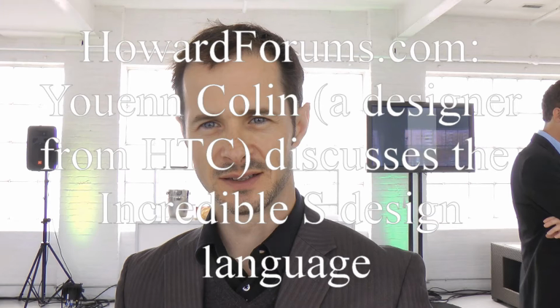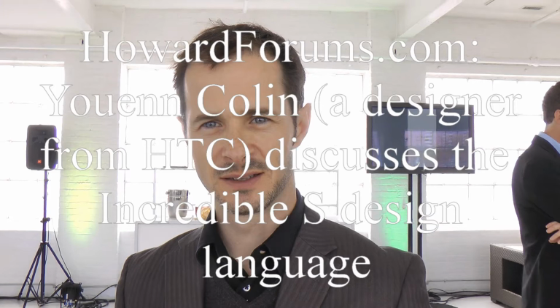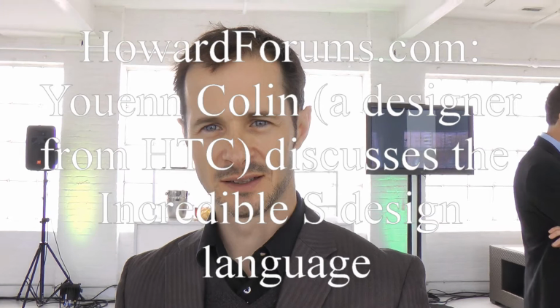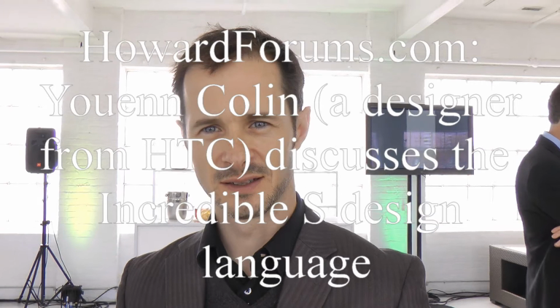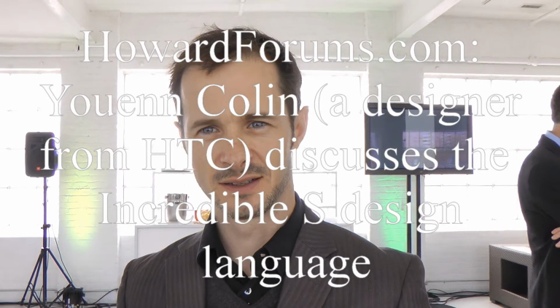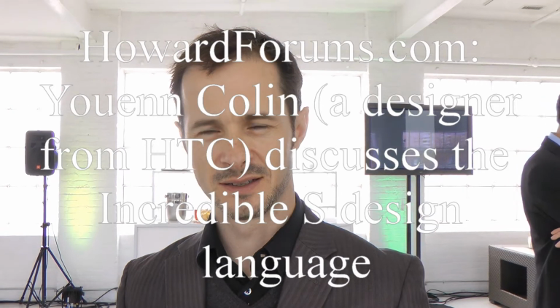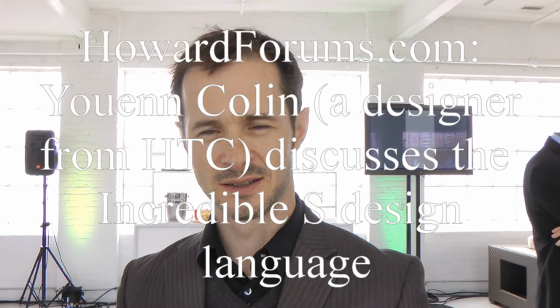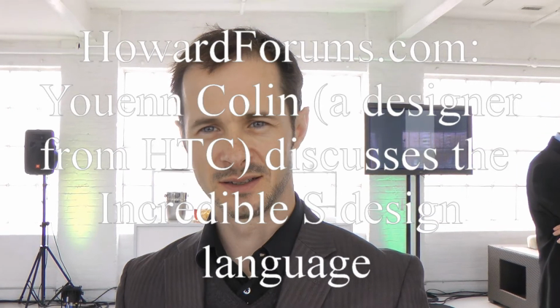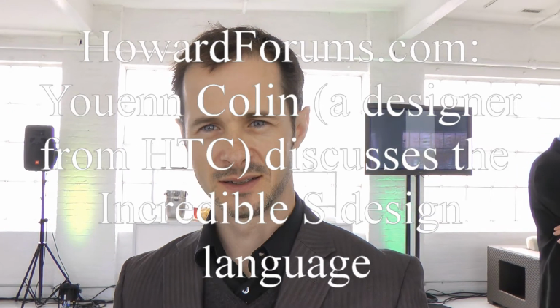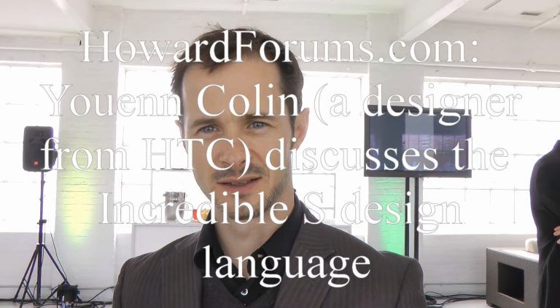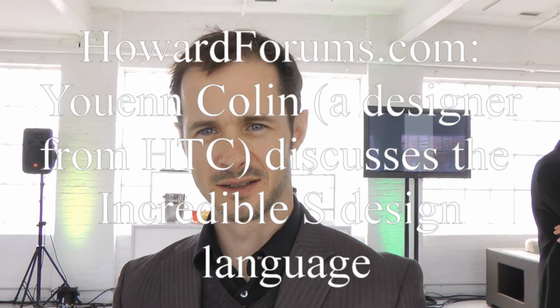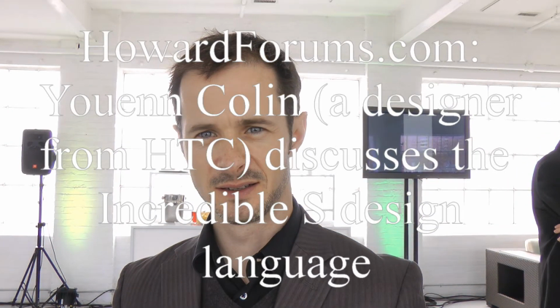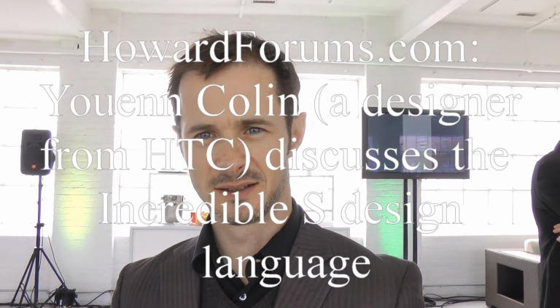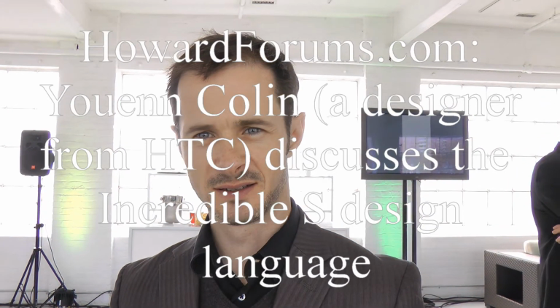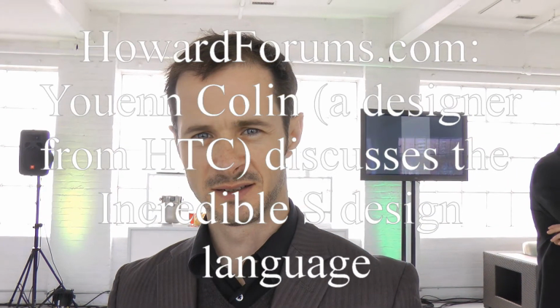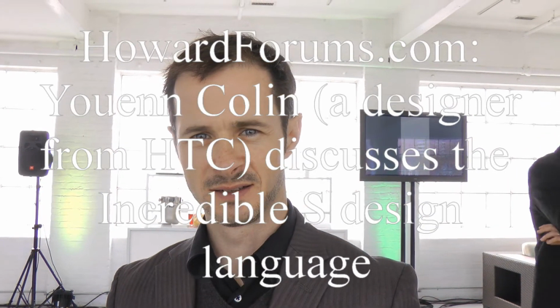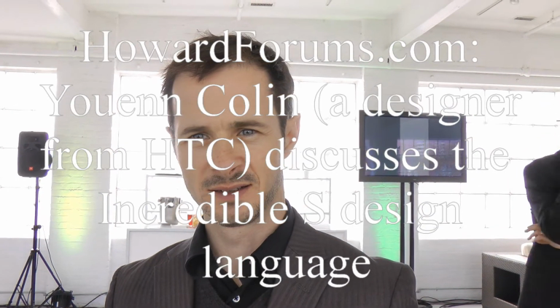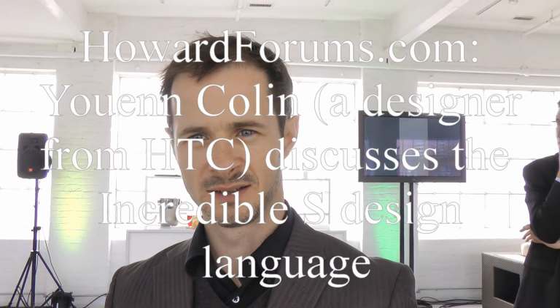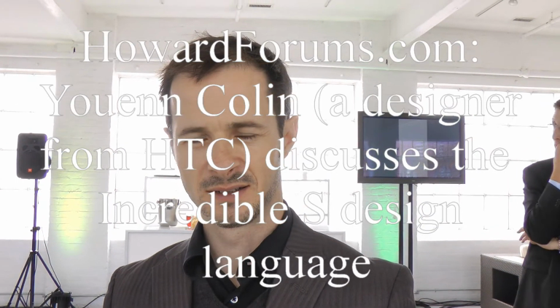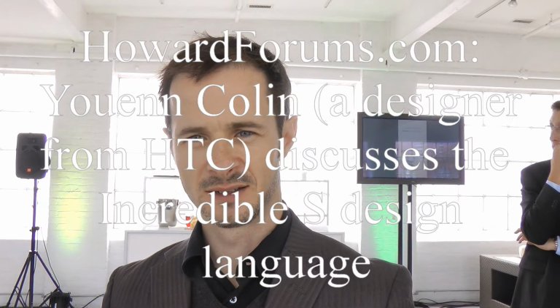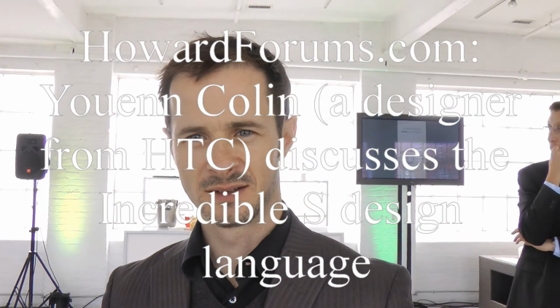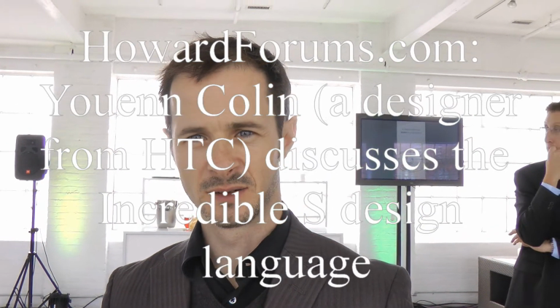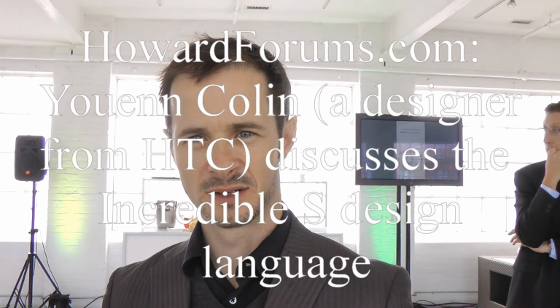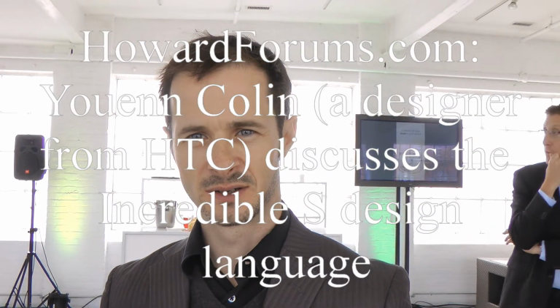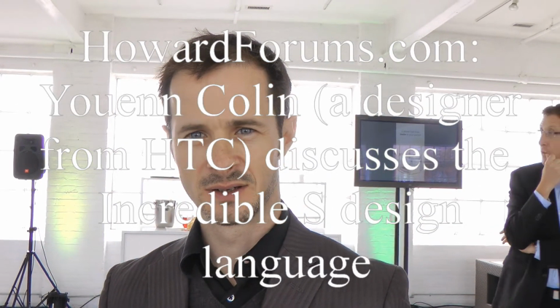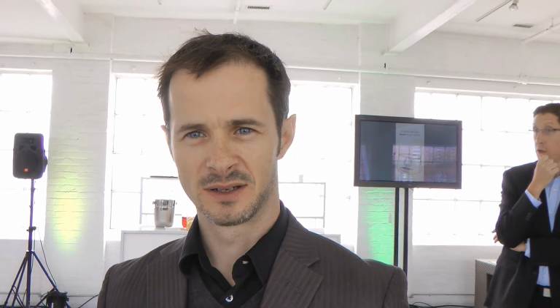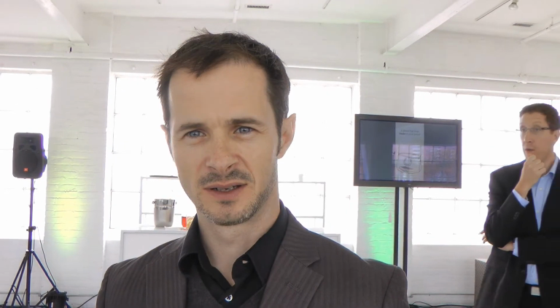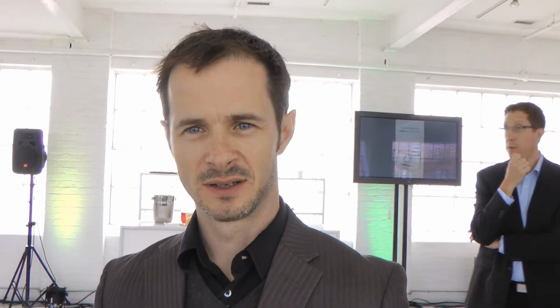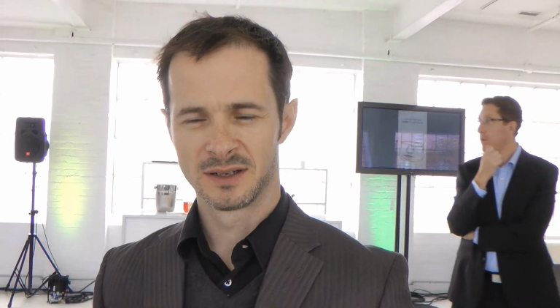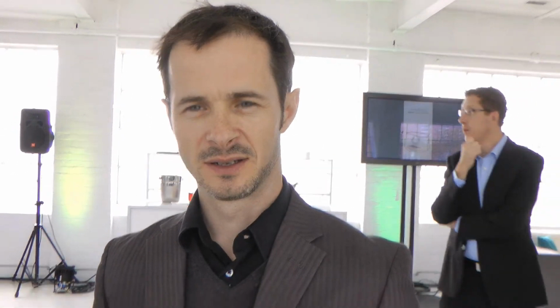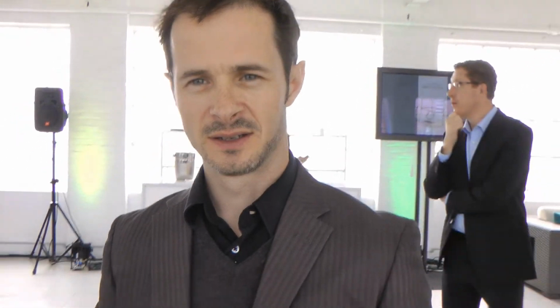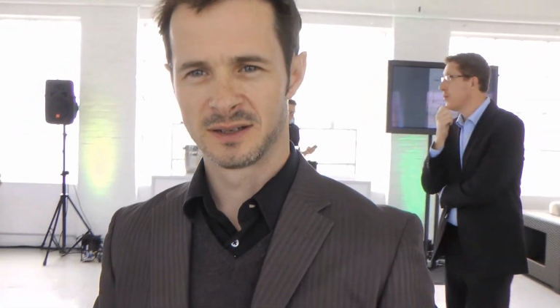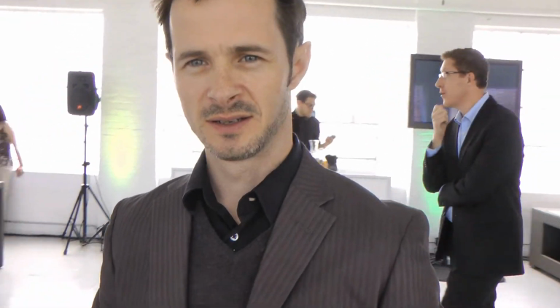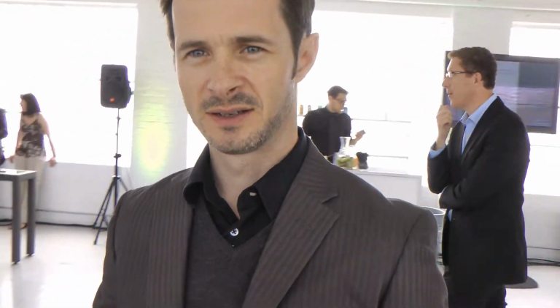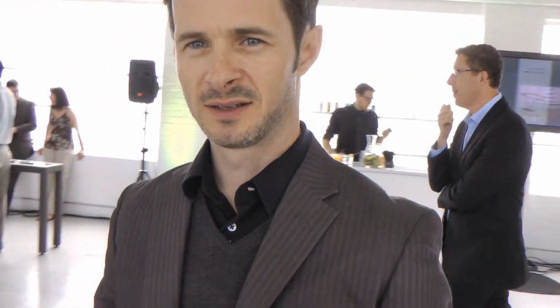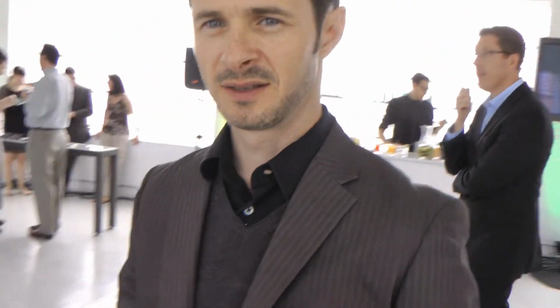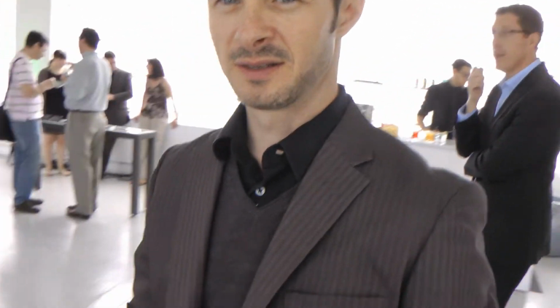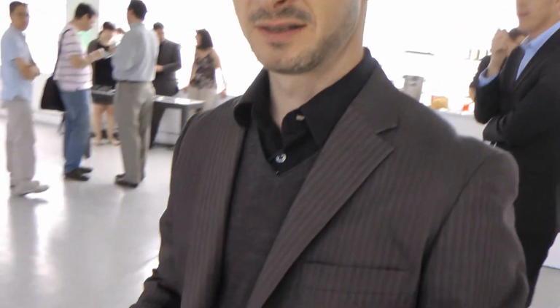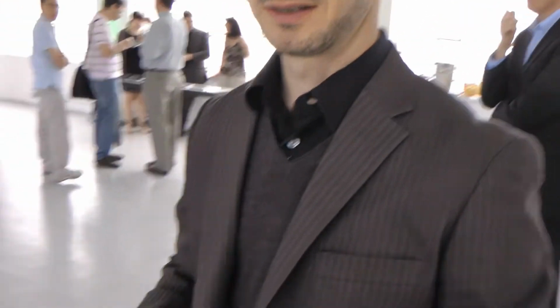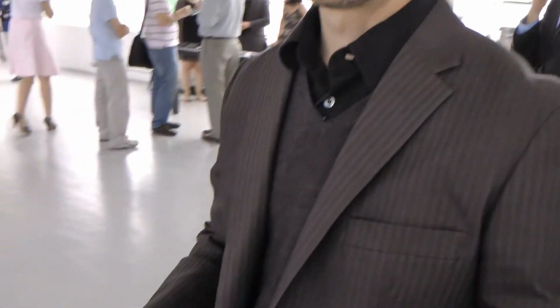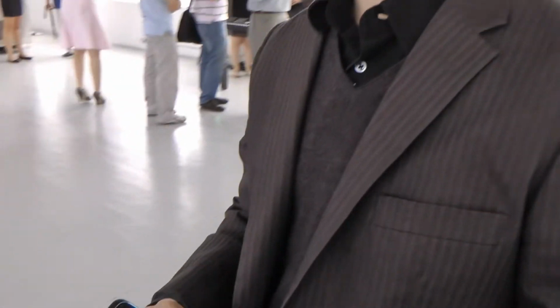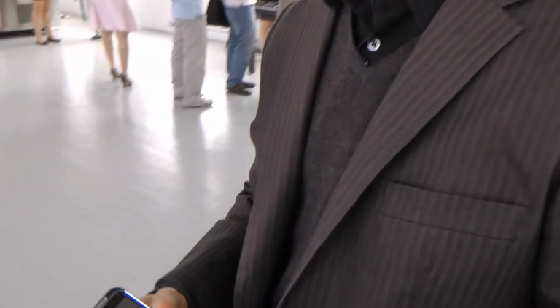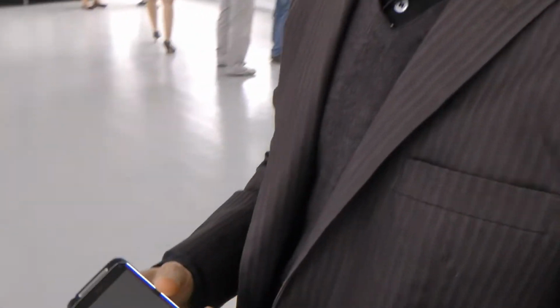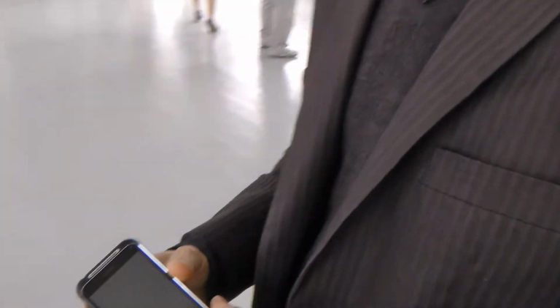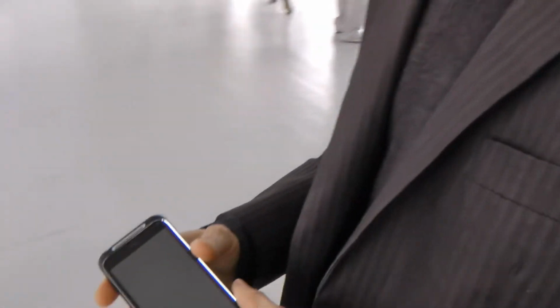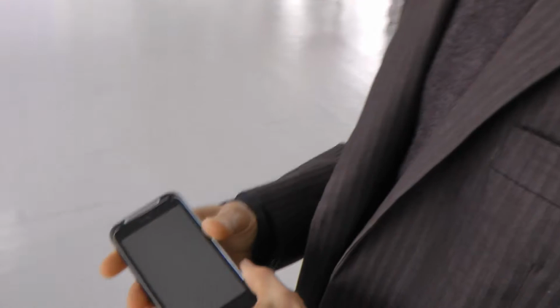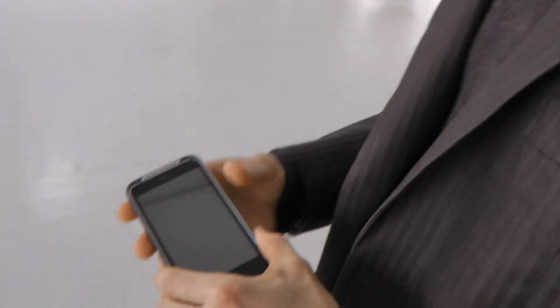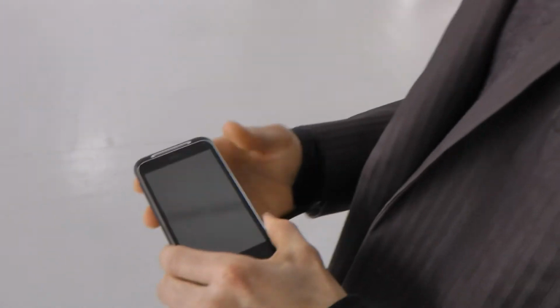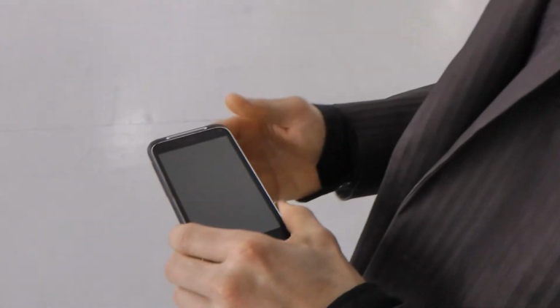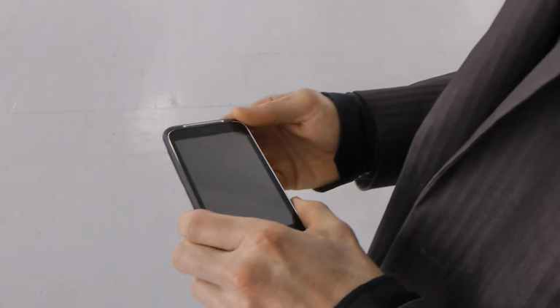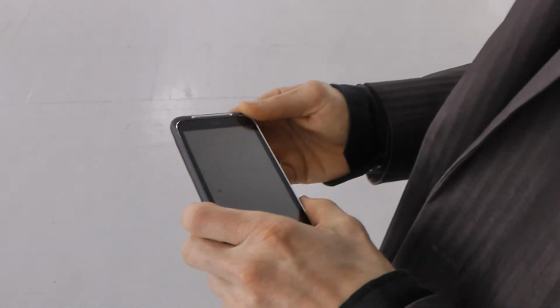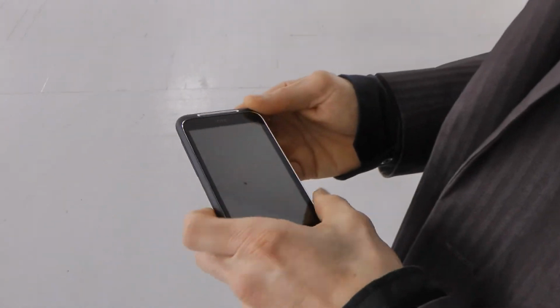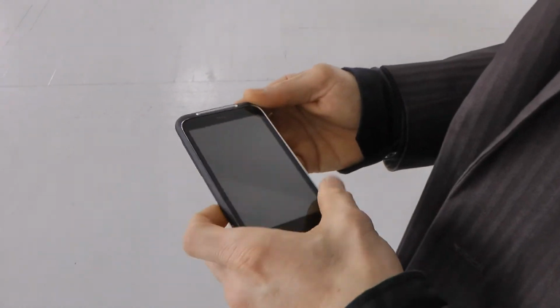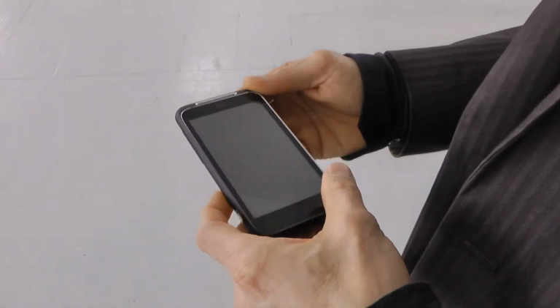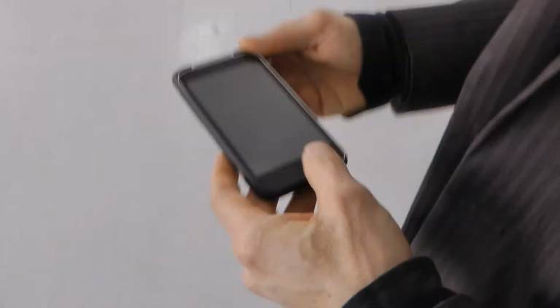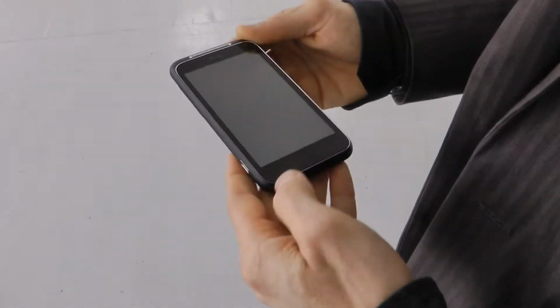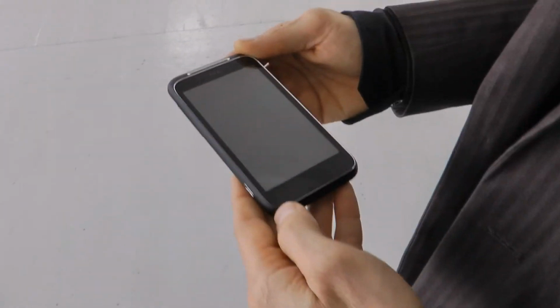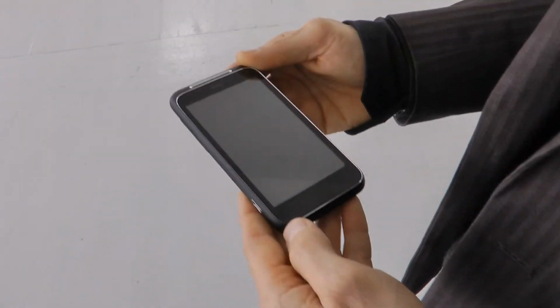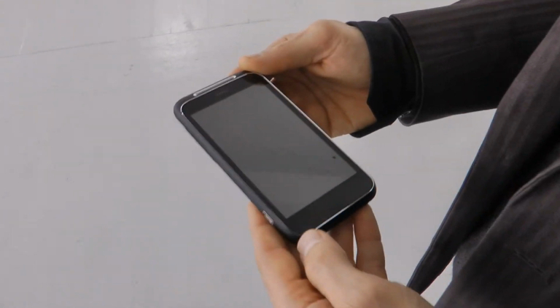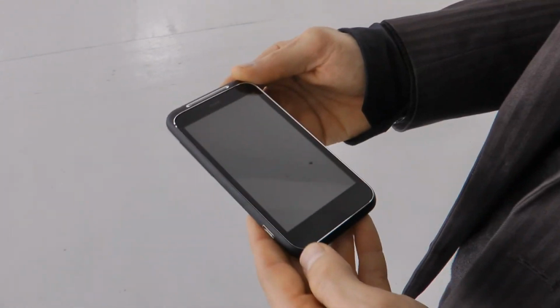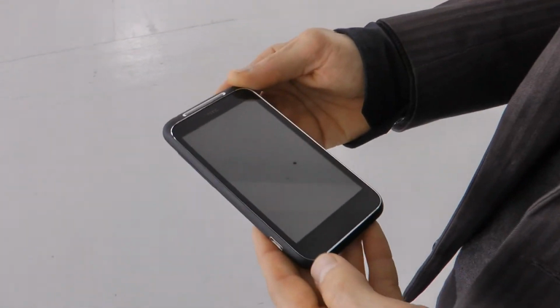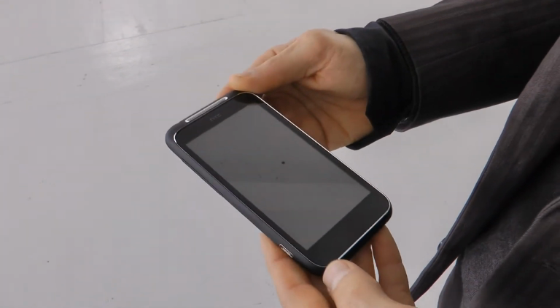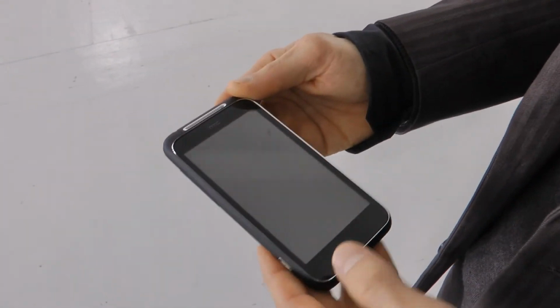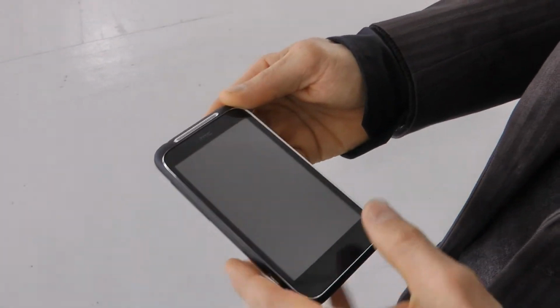I'm Howard Chewy for Howard Forms. I'm here with Yuen from 1&Co, and he's just going to tell me about the design language of the Incredible S.